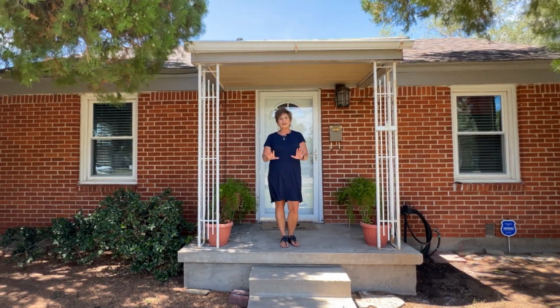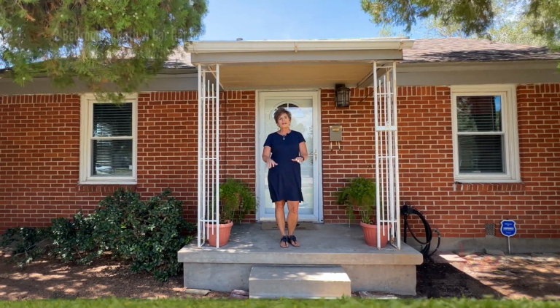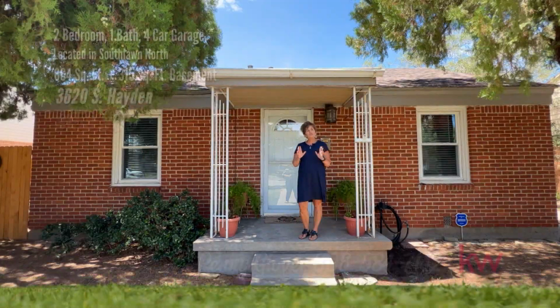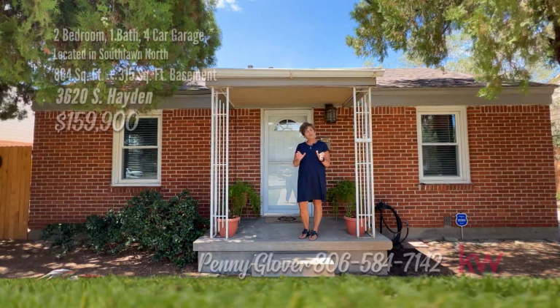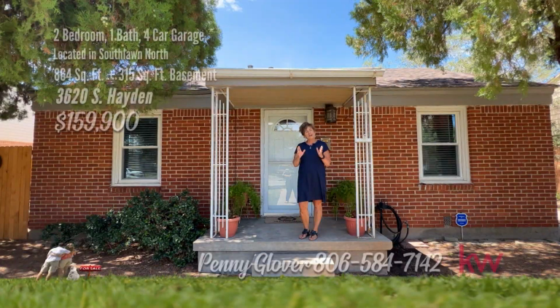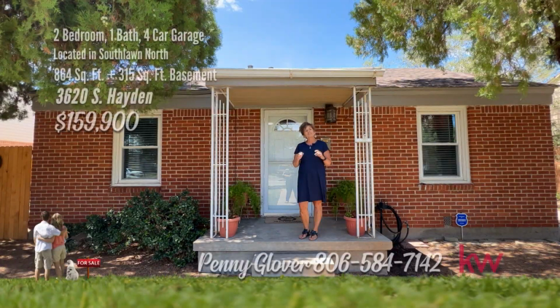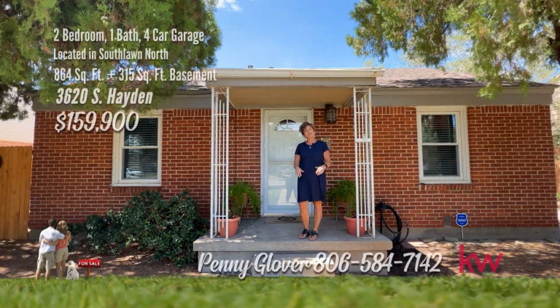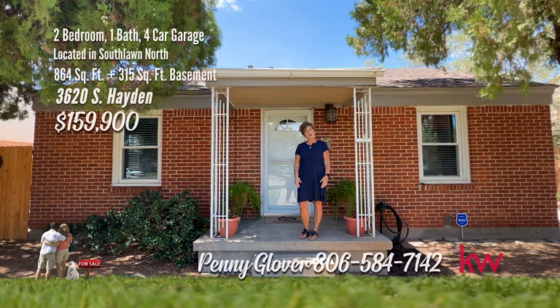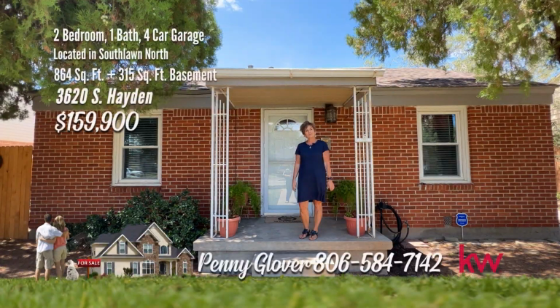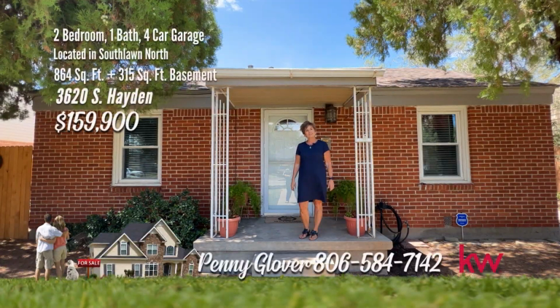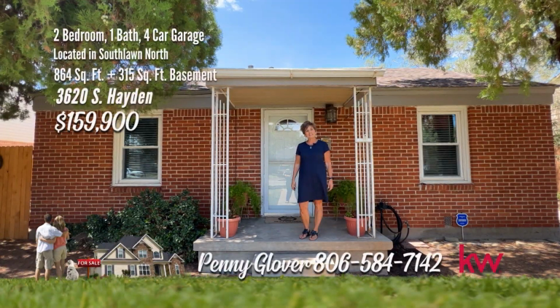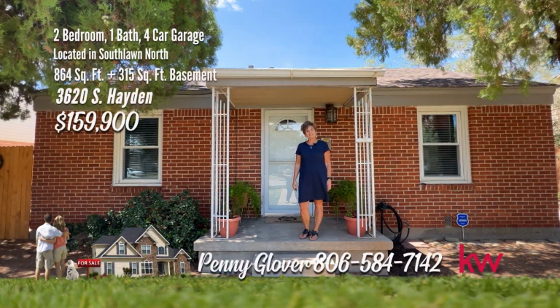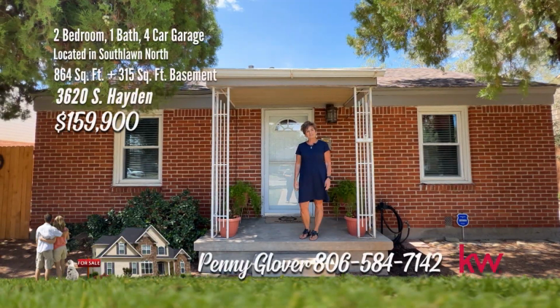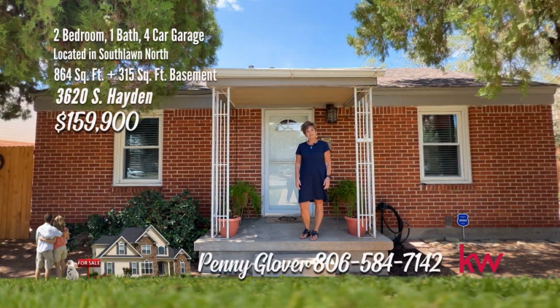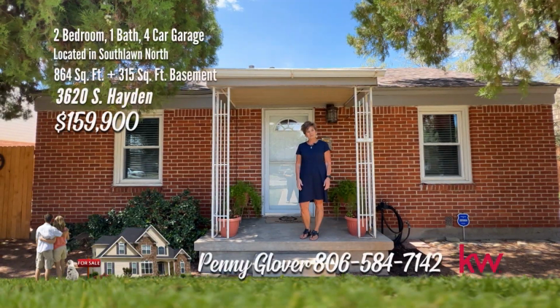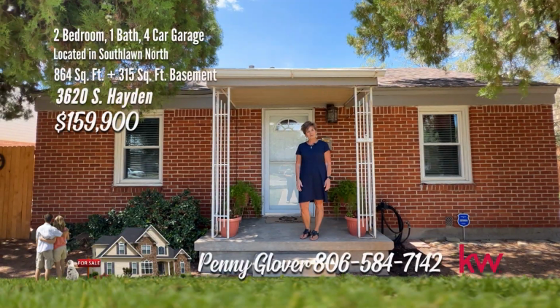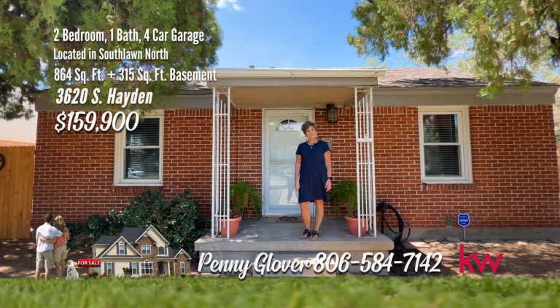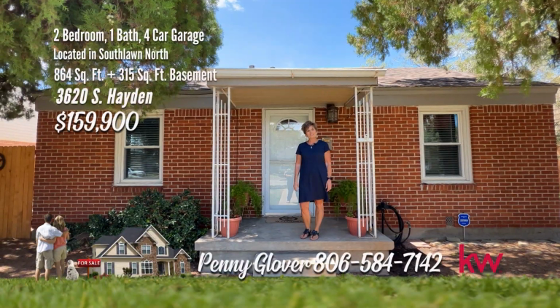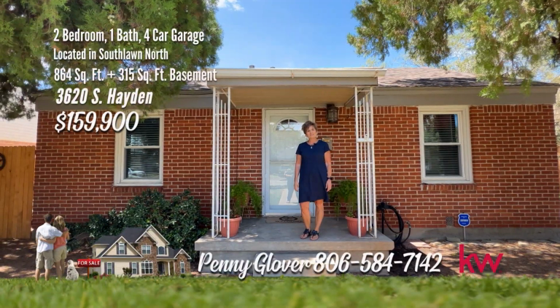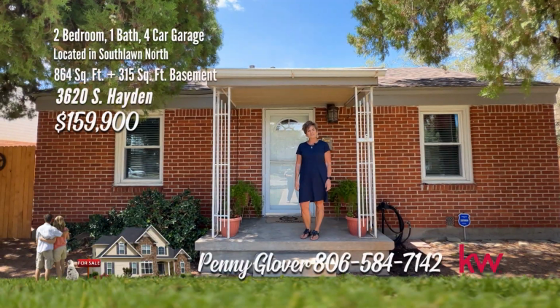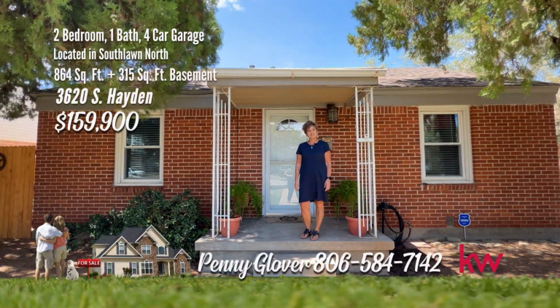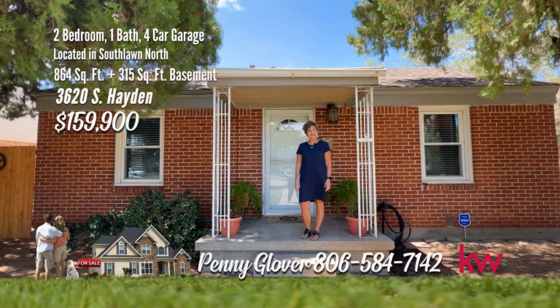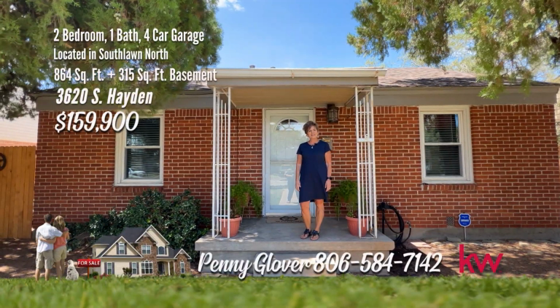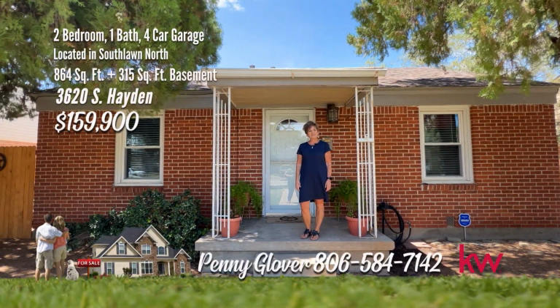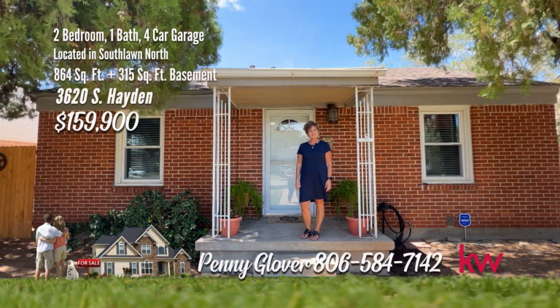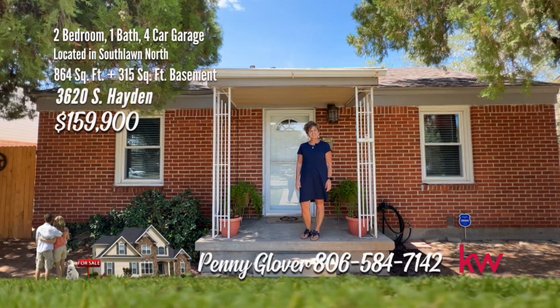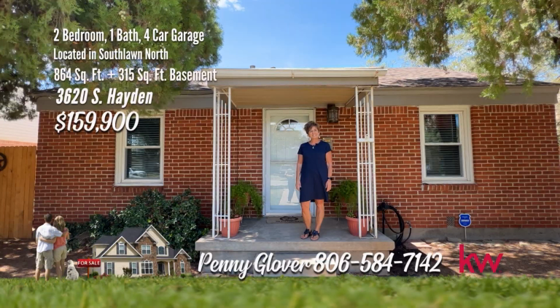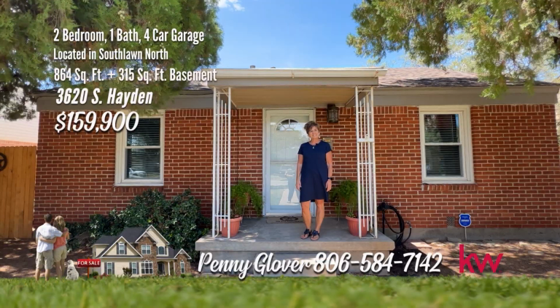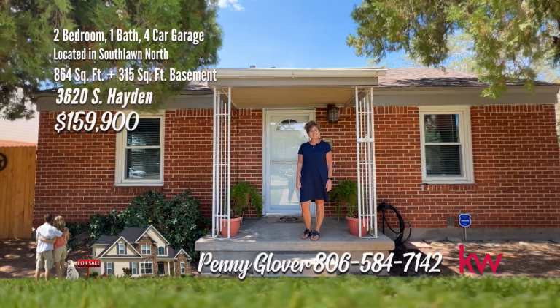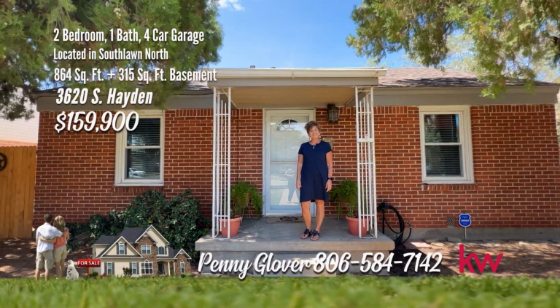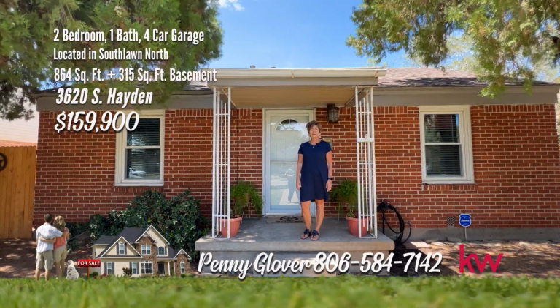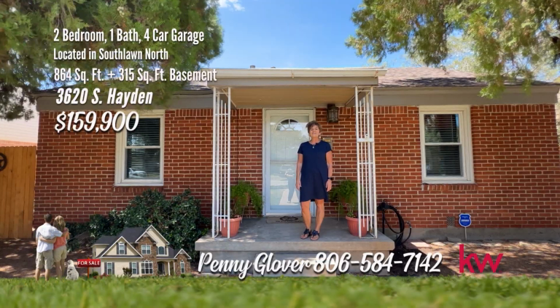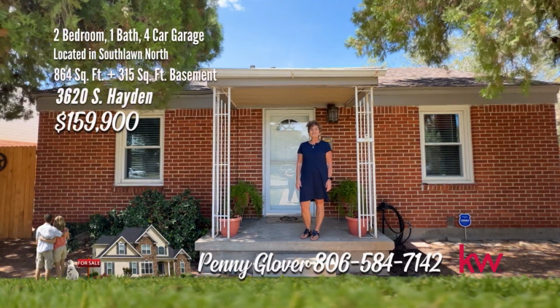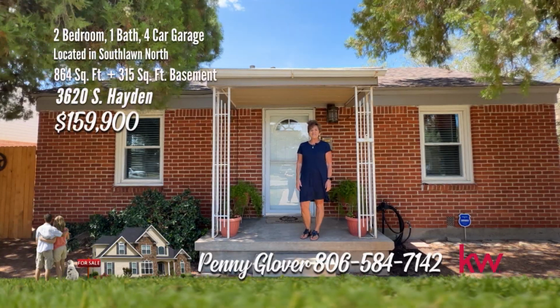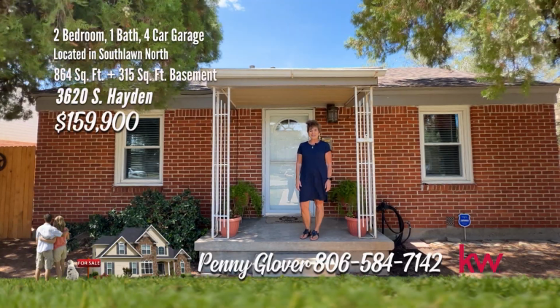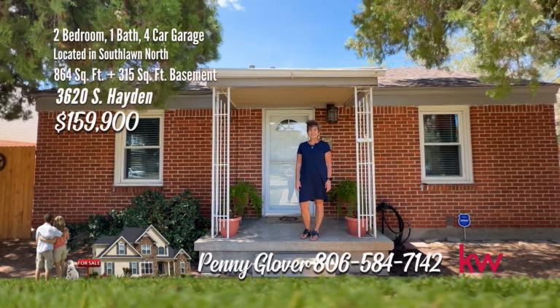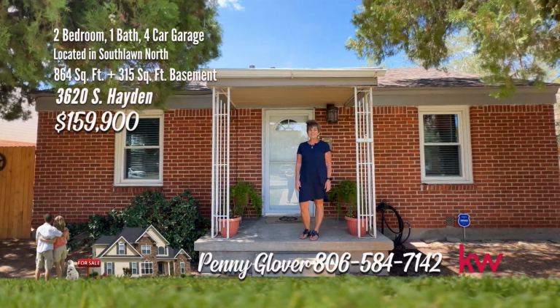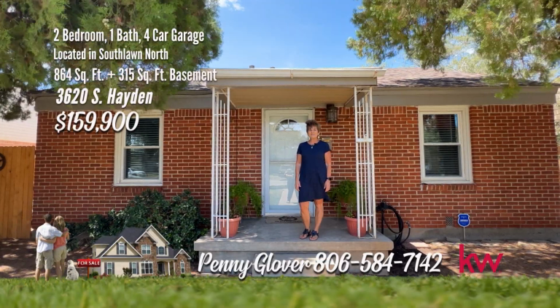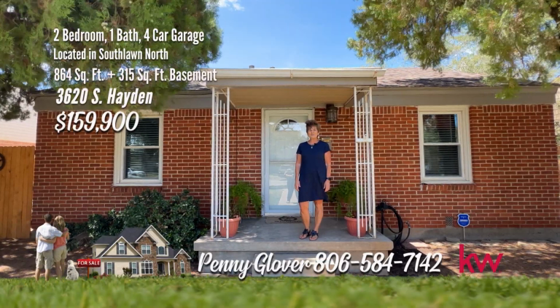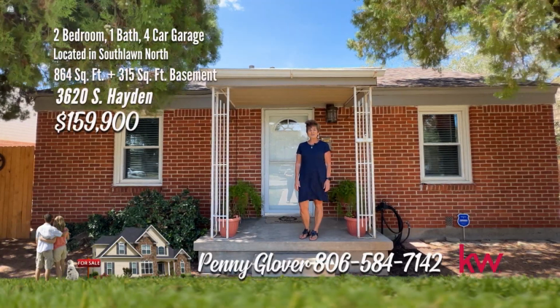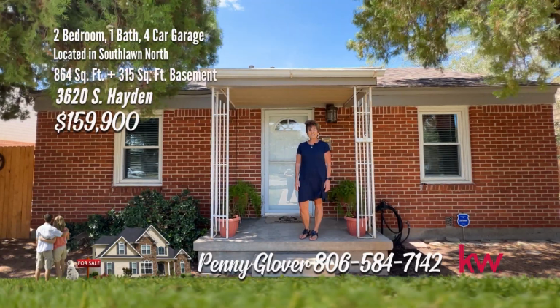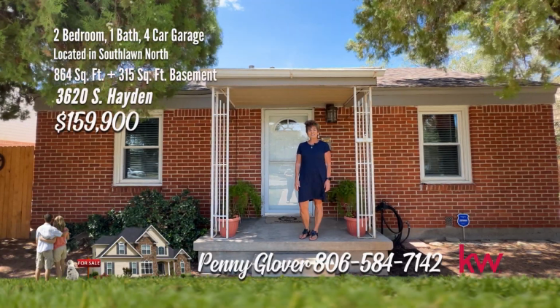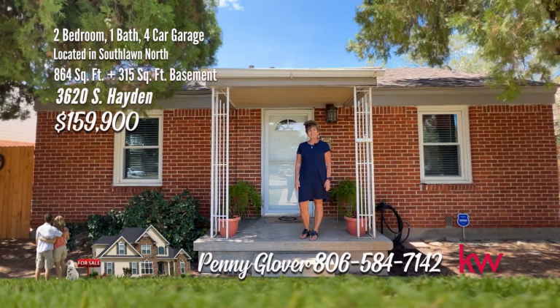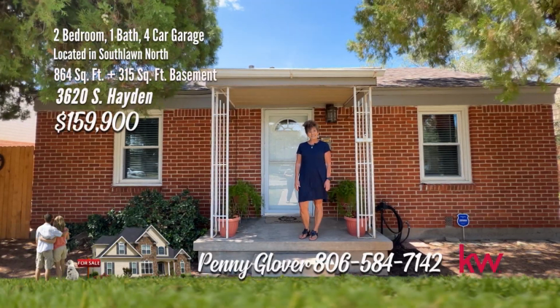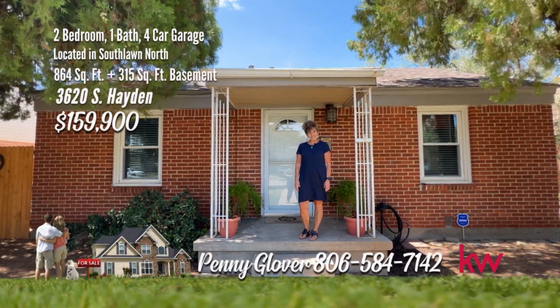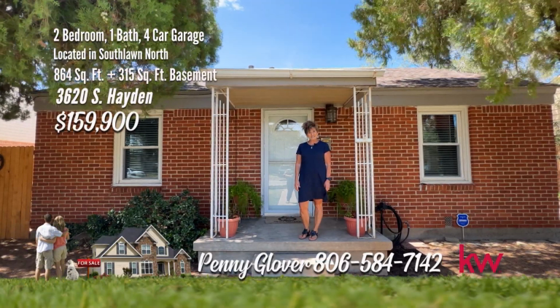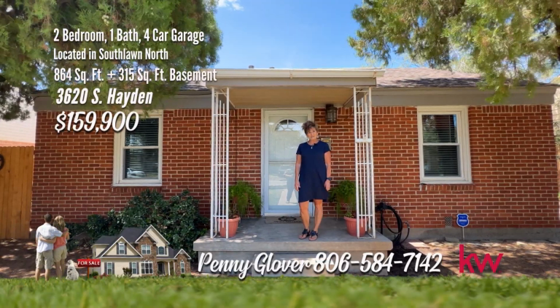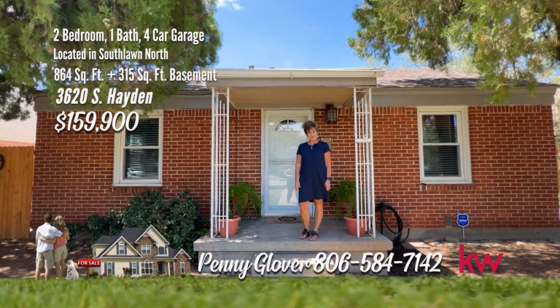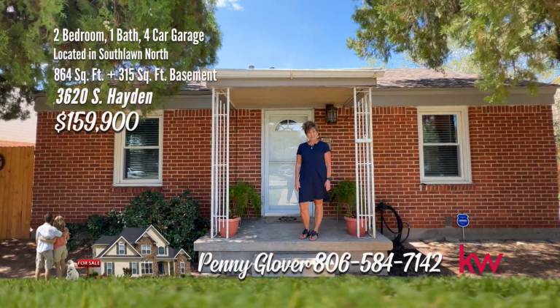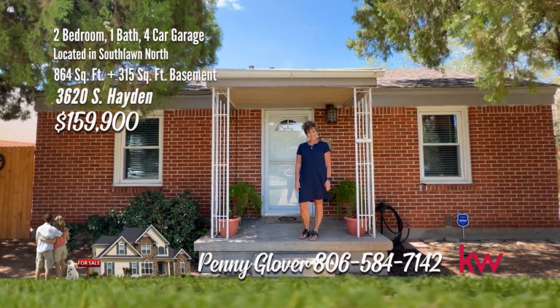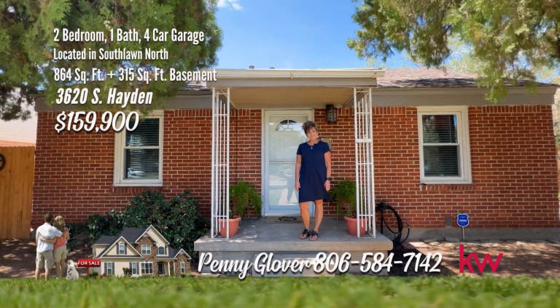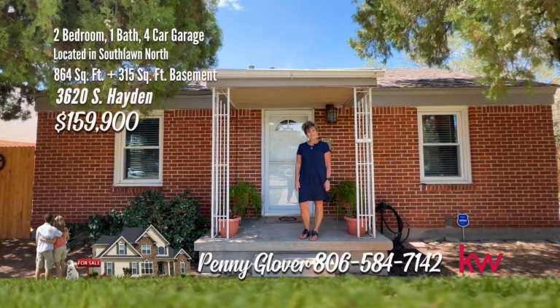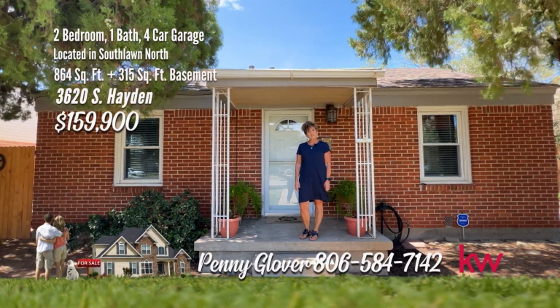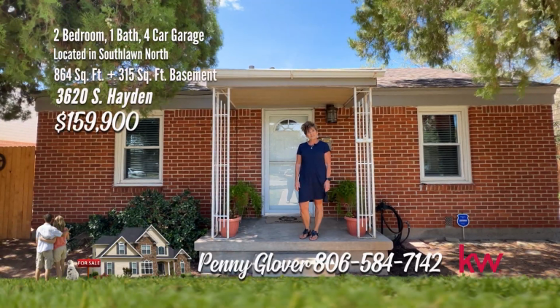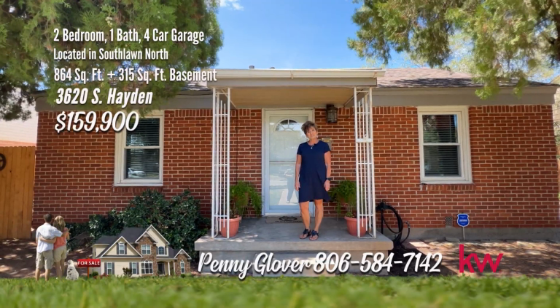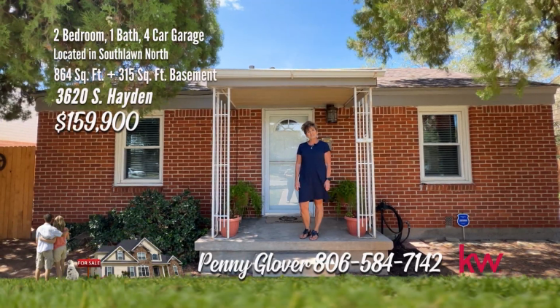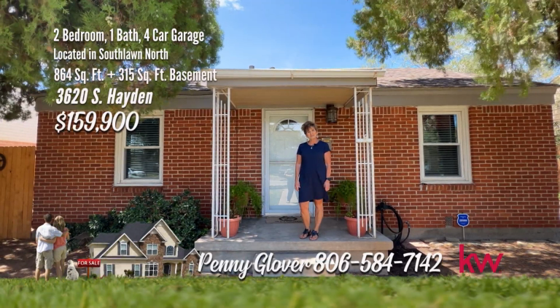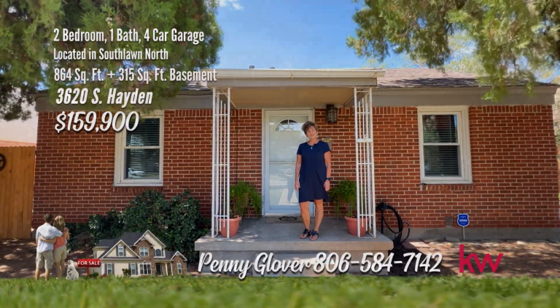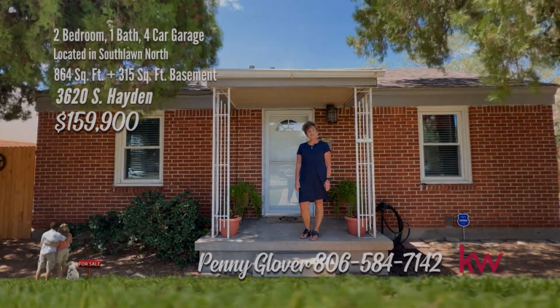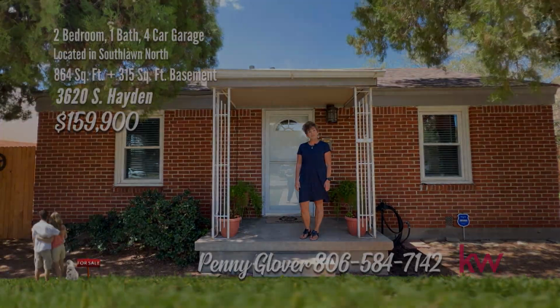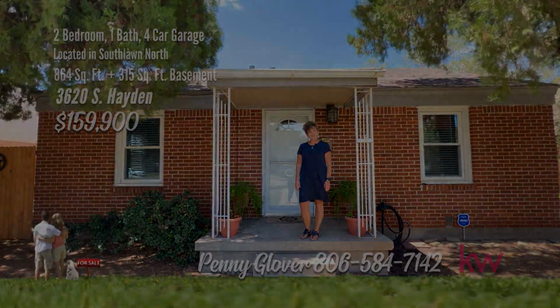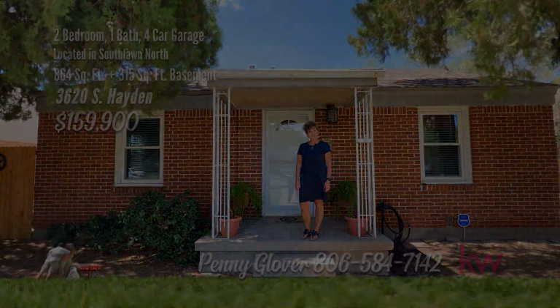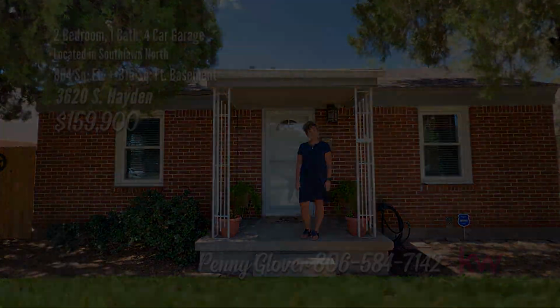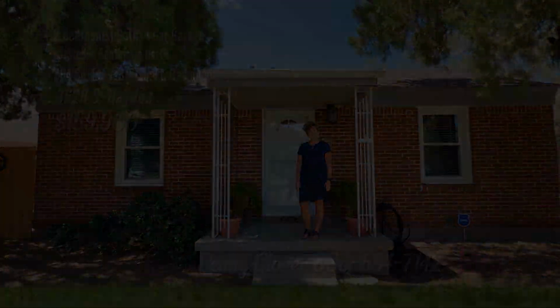You have to call me today for your private showing at 806-584-7142. You found a penny.